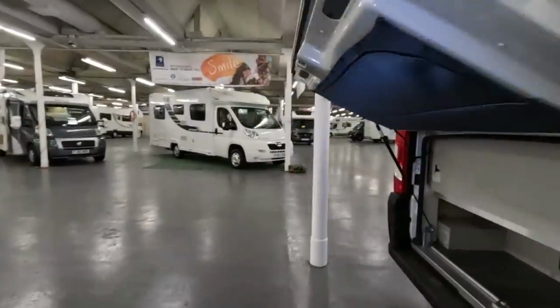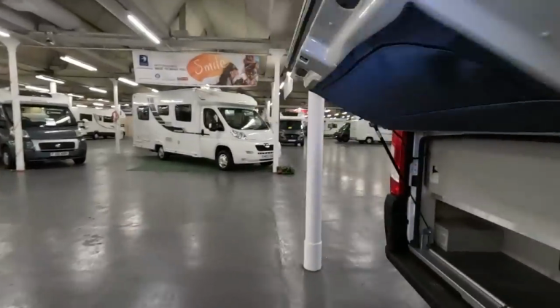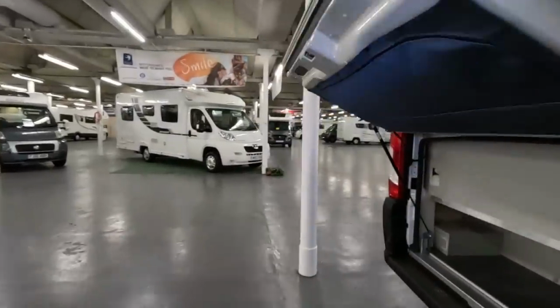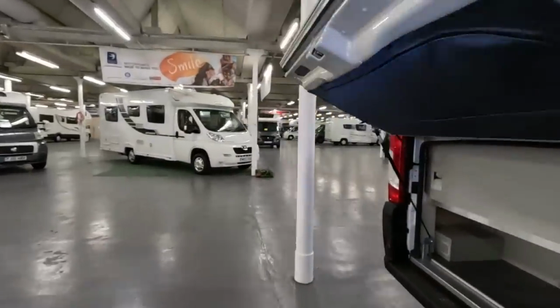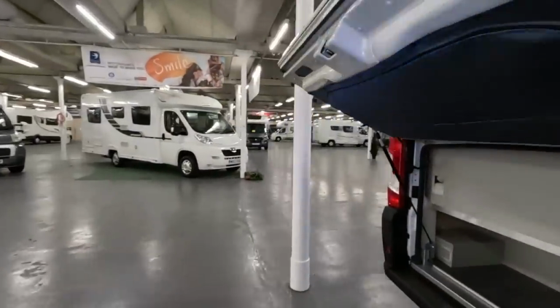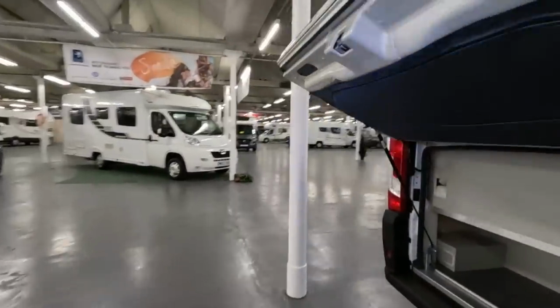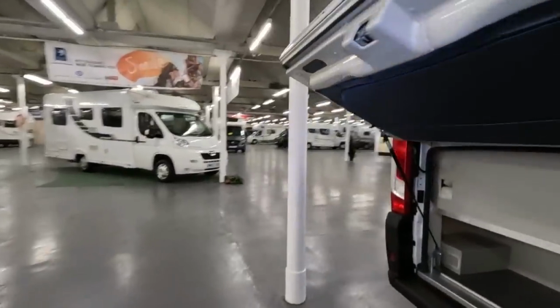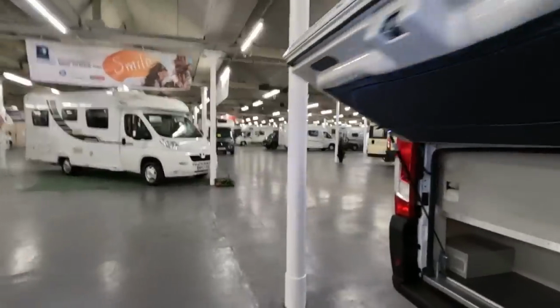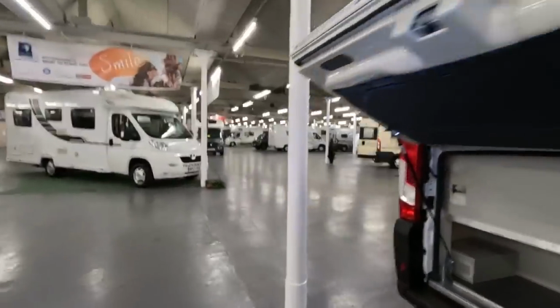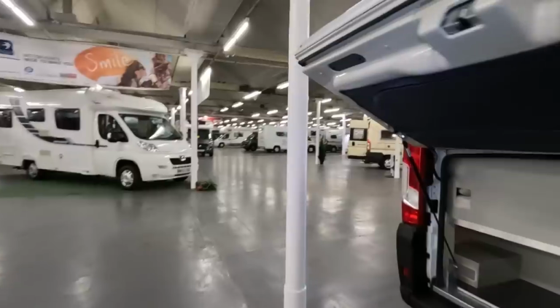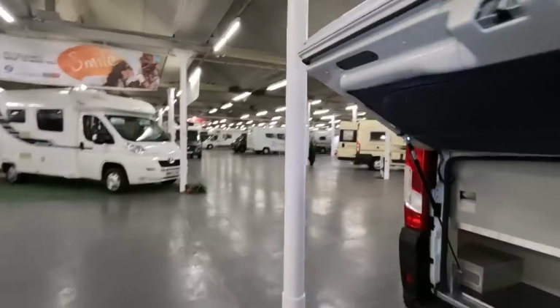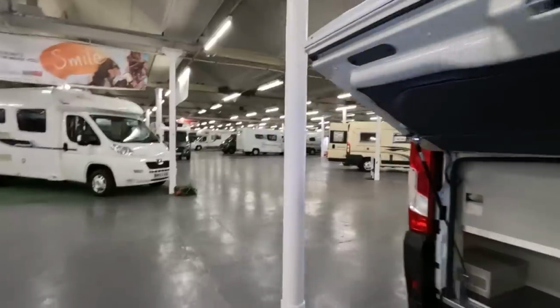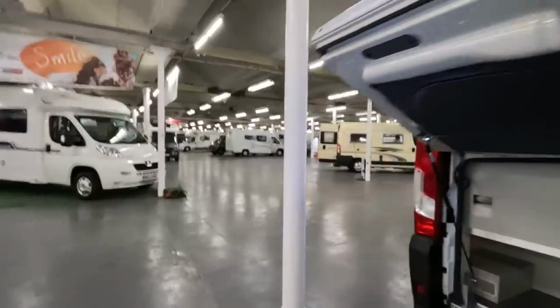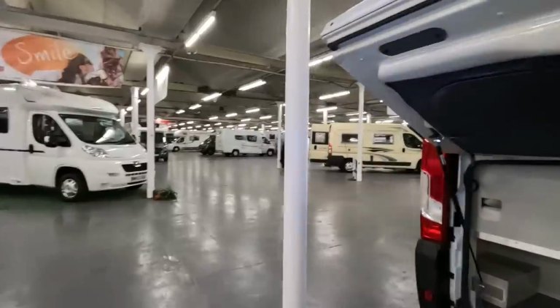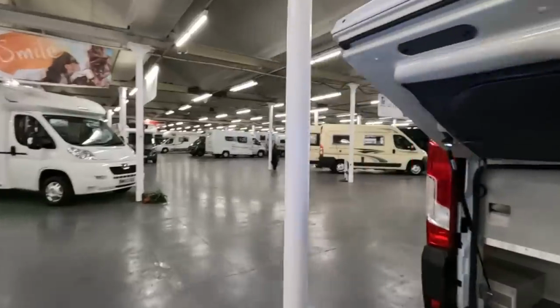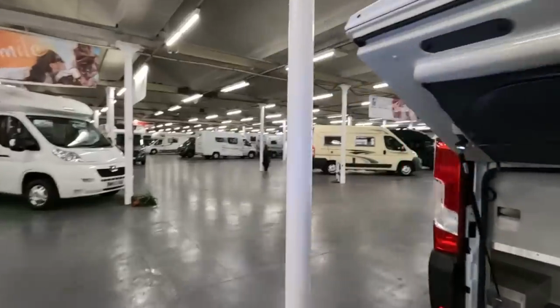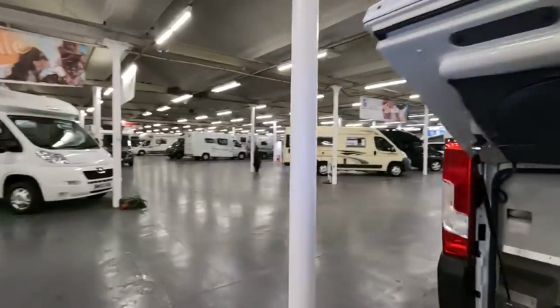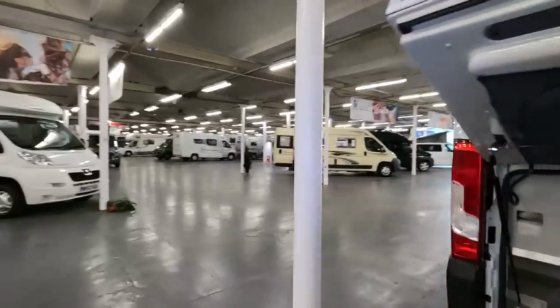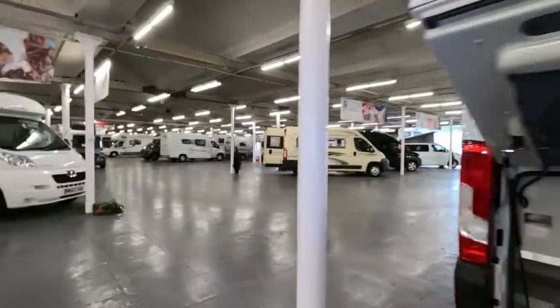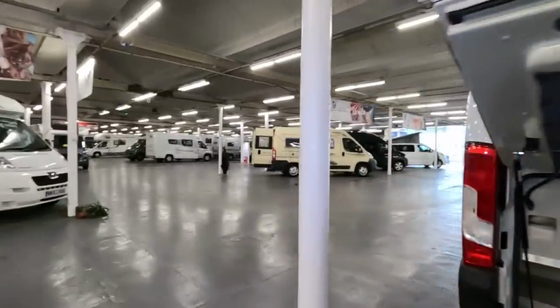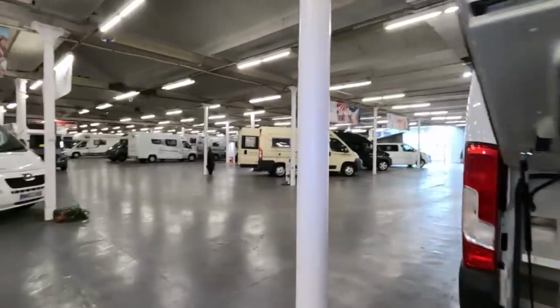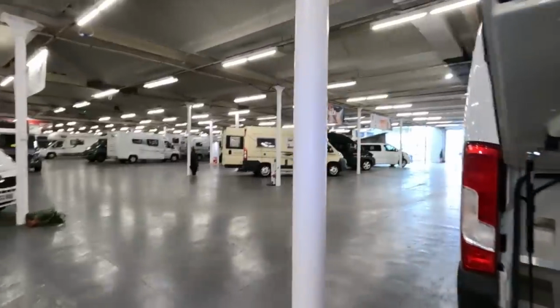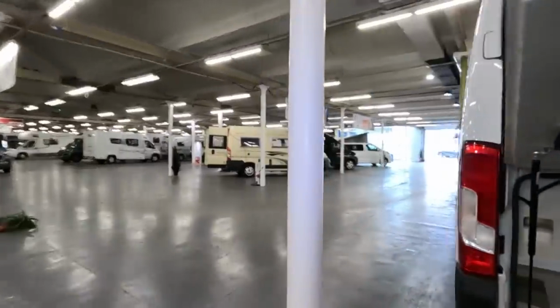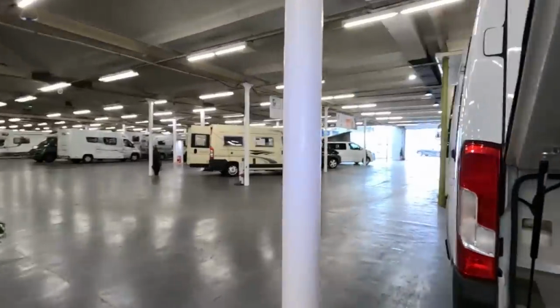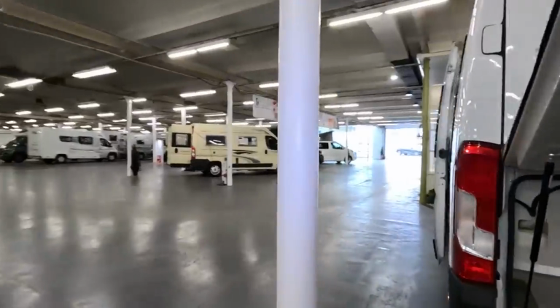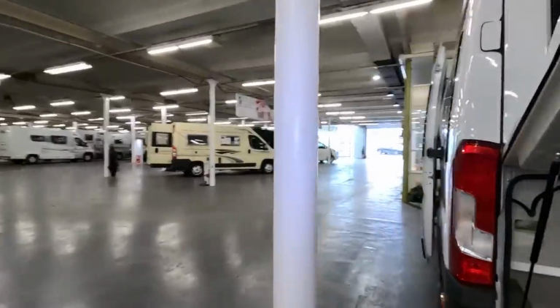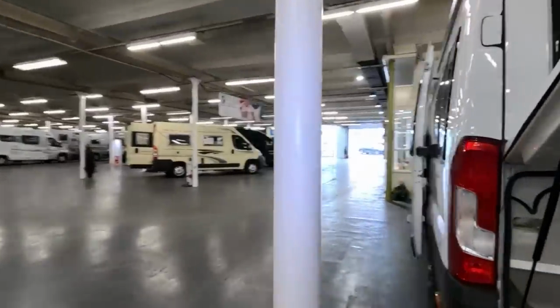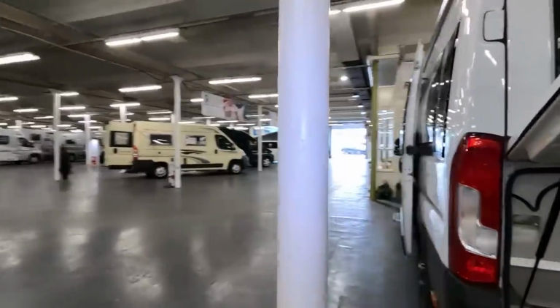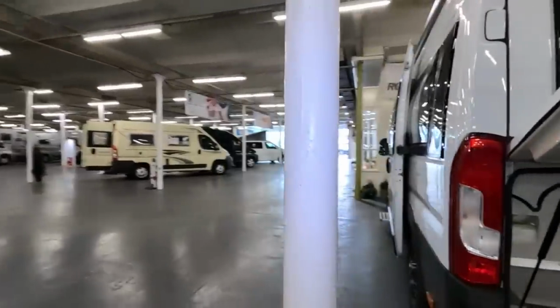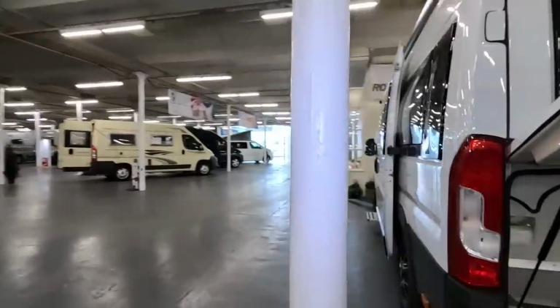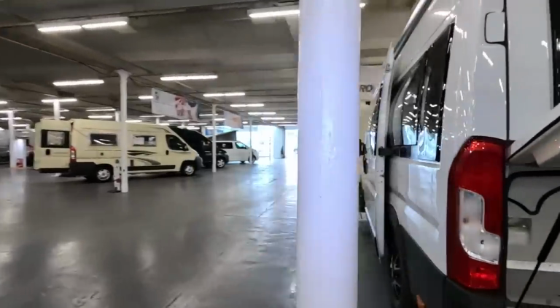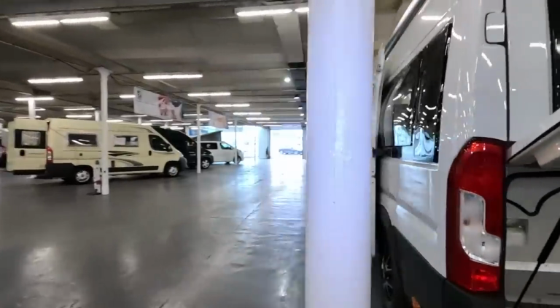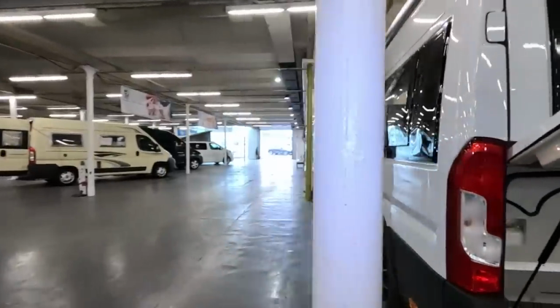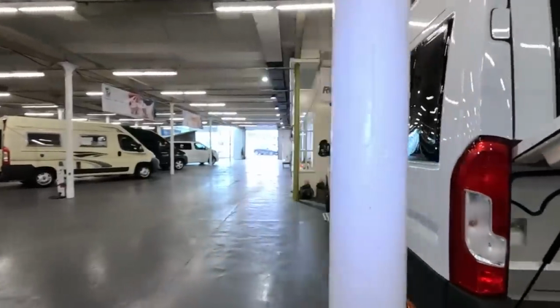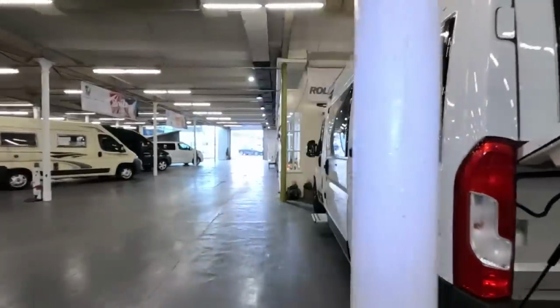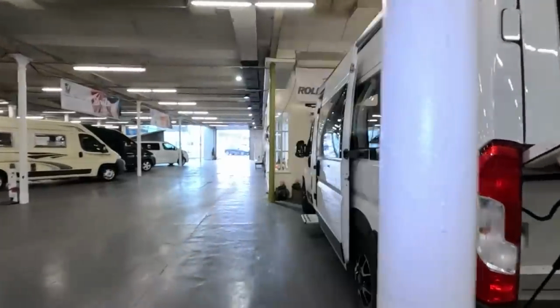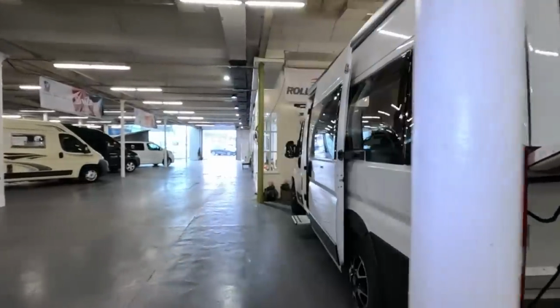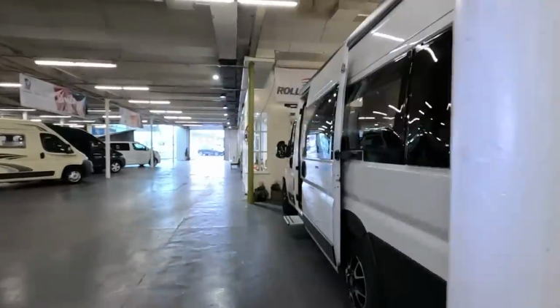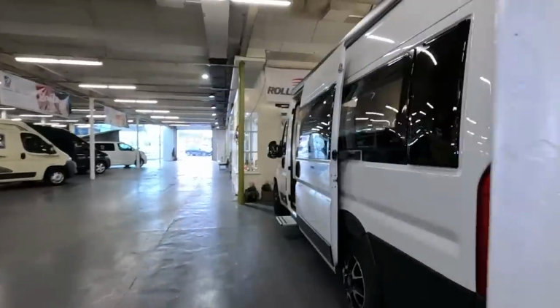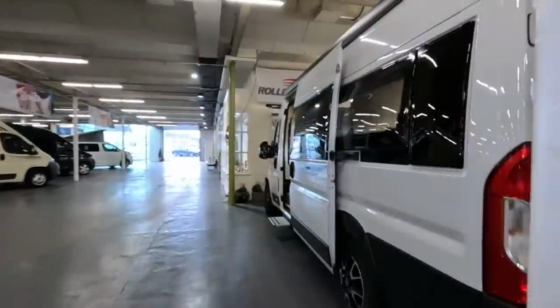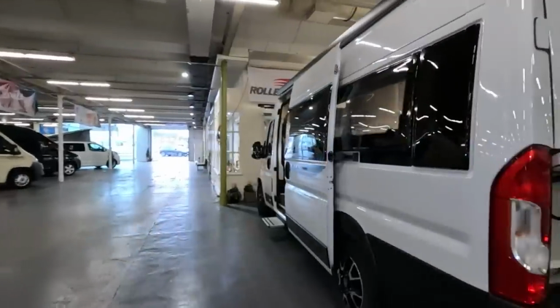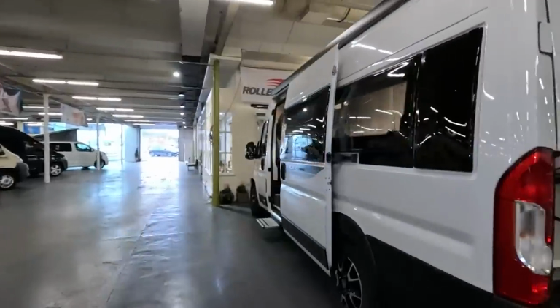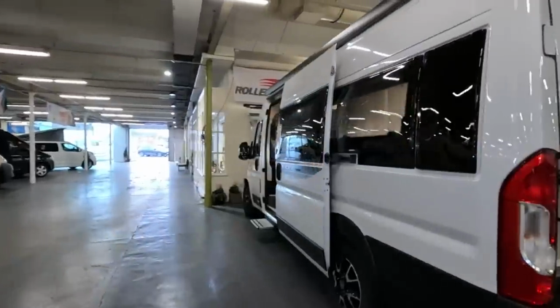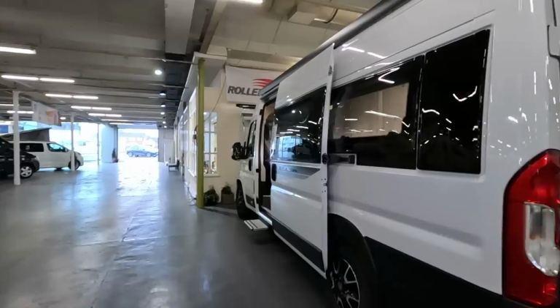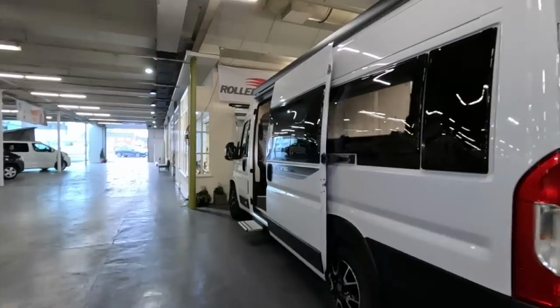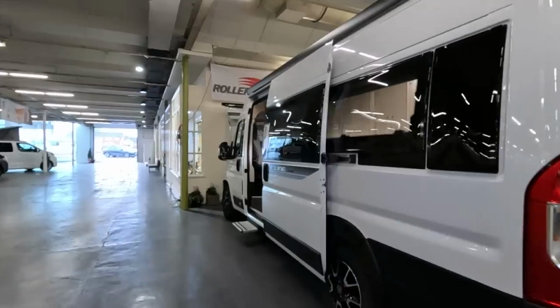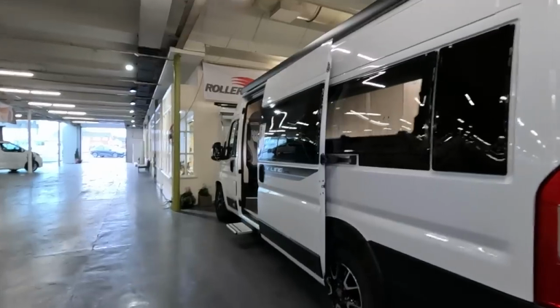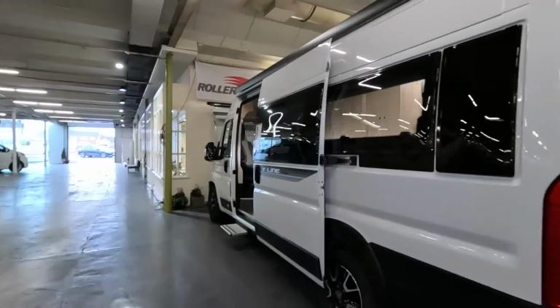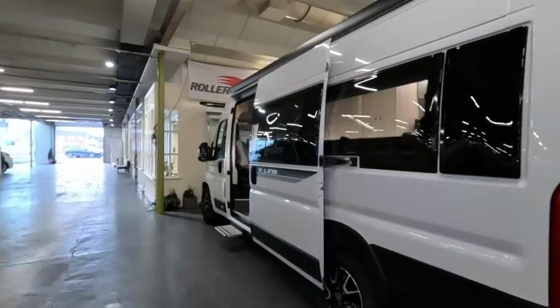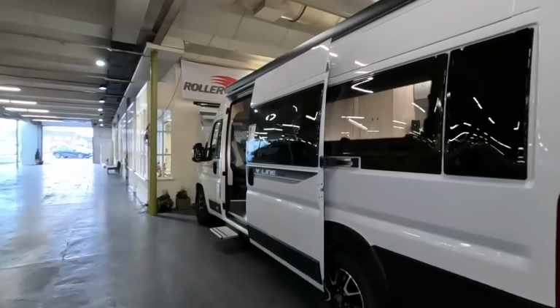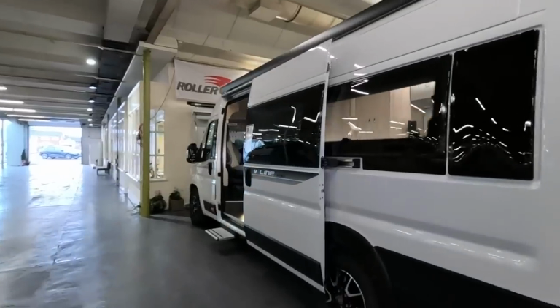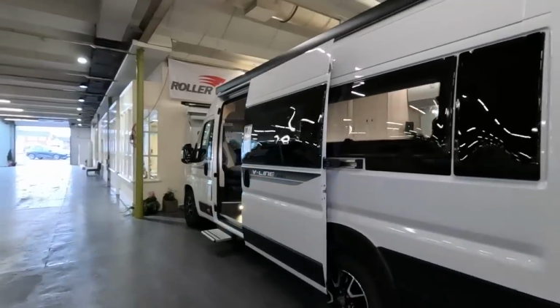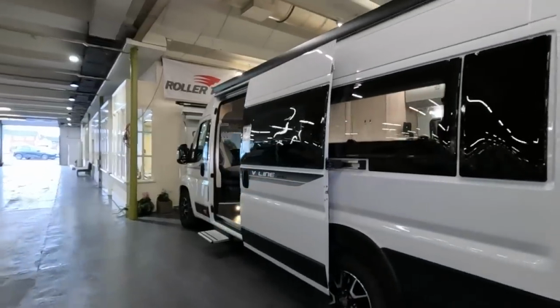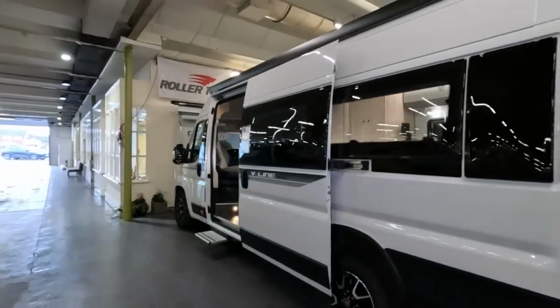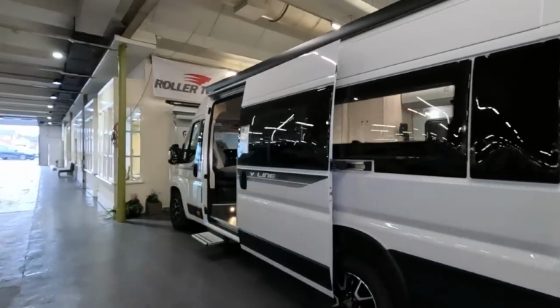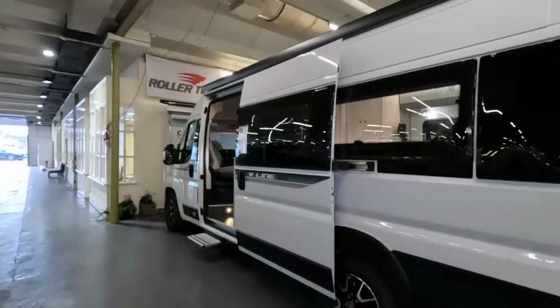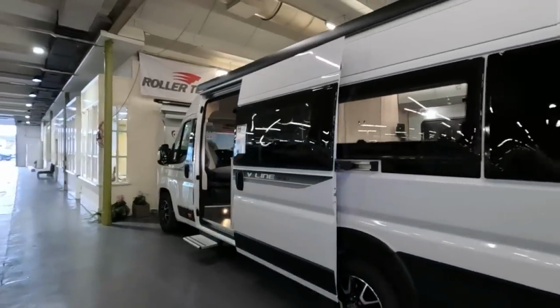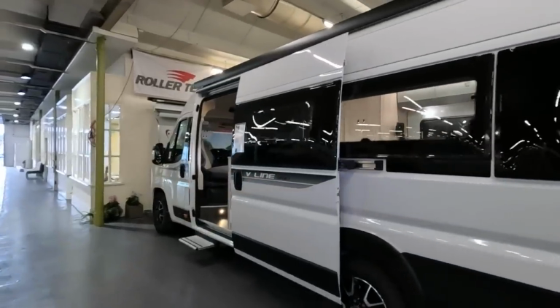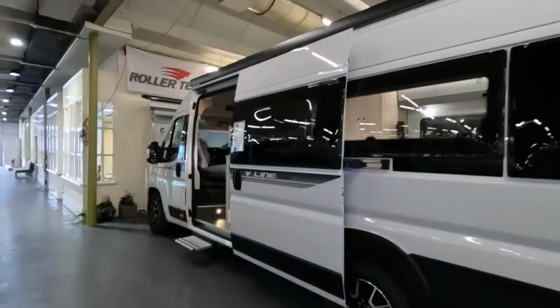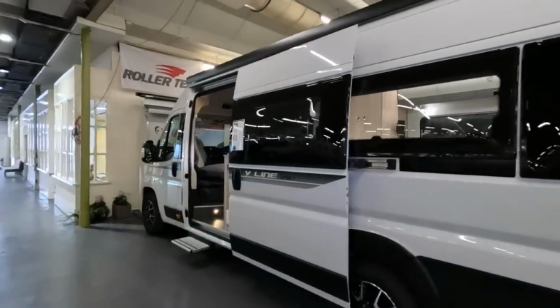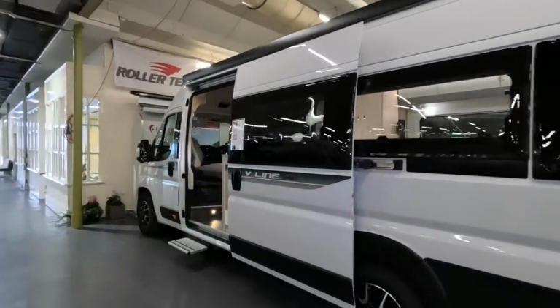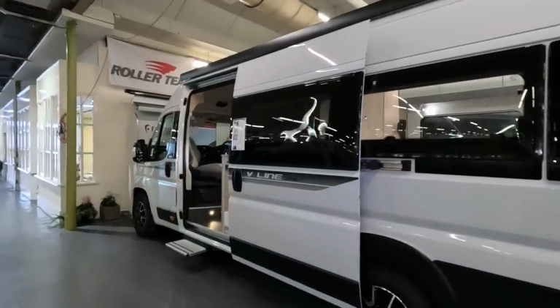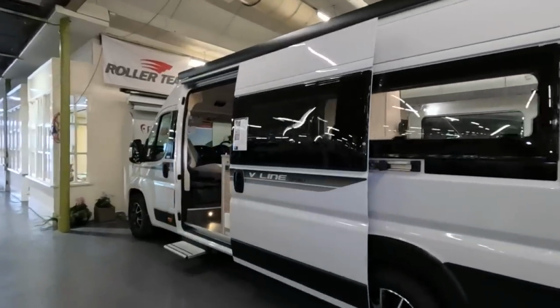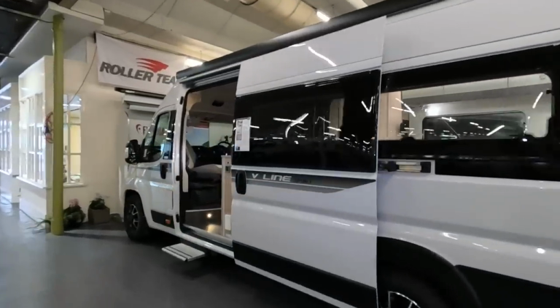So I'm going to have a look at the Autotrail Expedition over there, but this V-Line Sport is very nice.